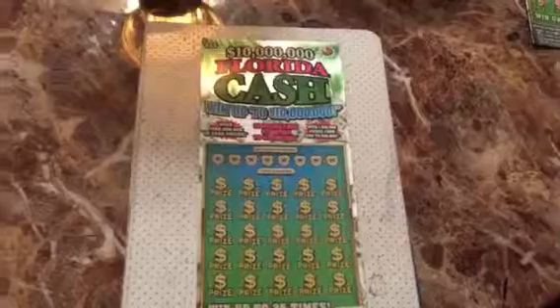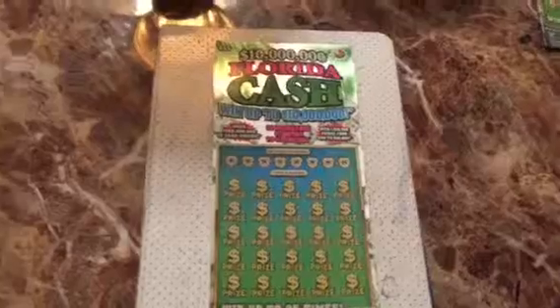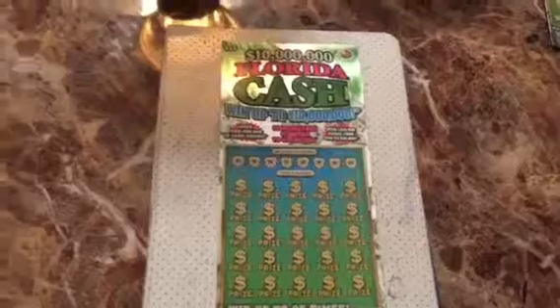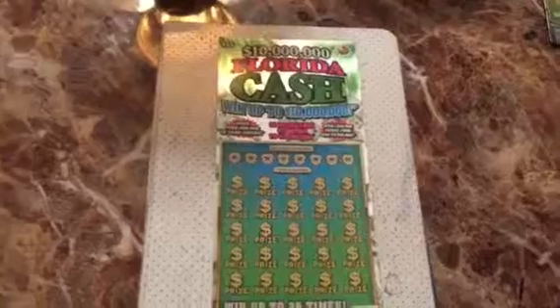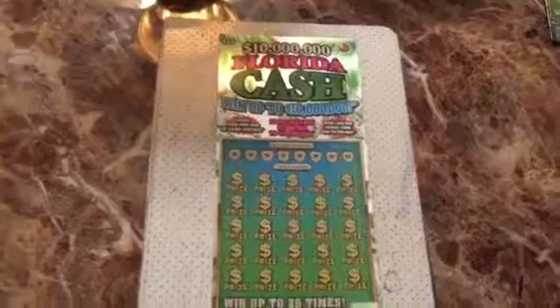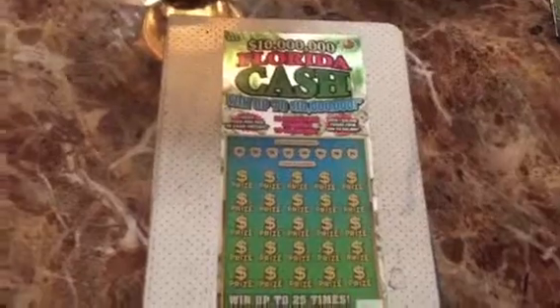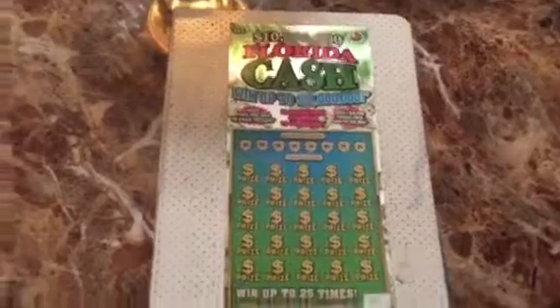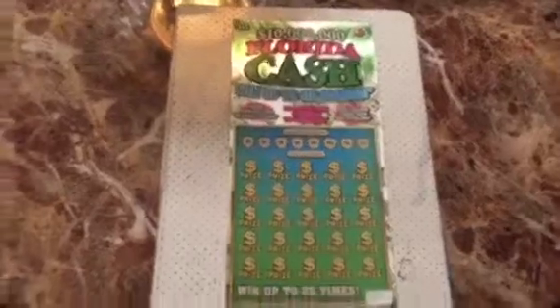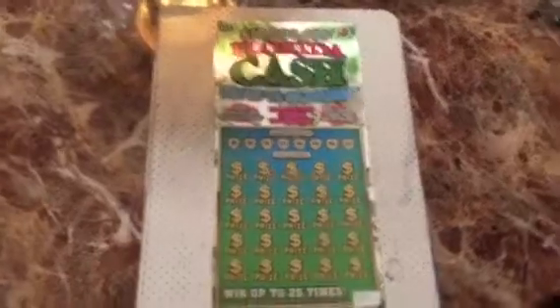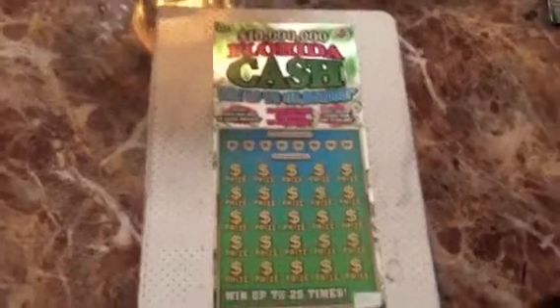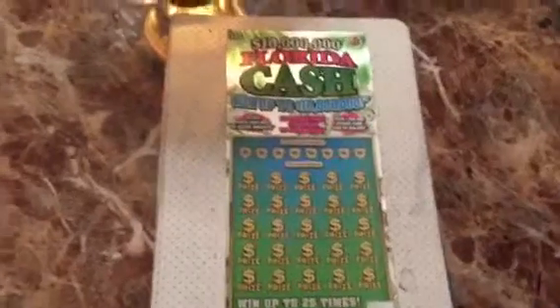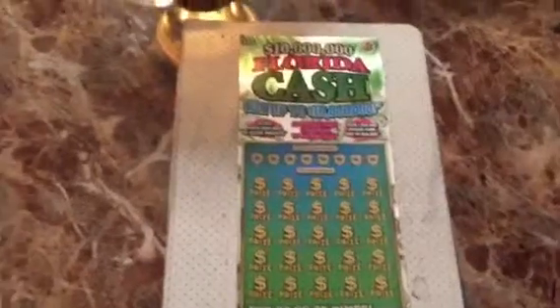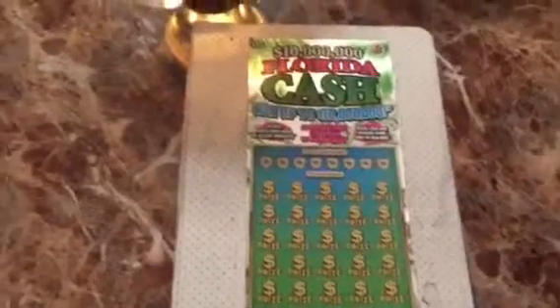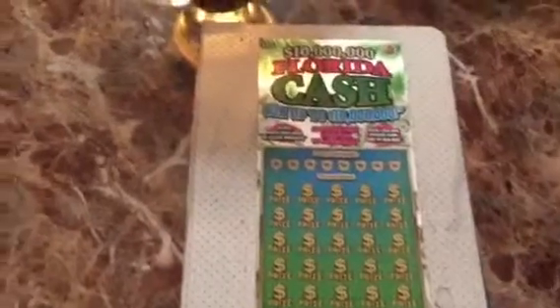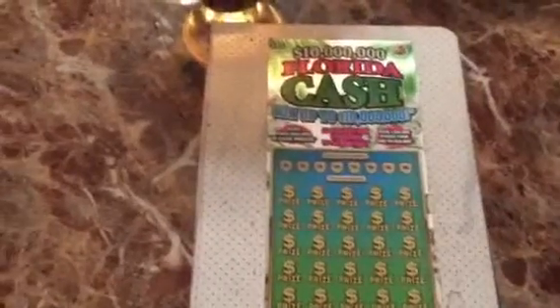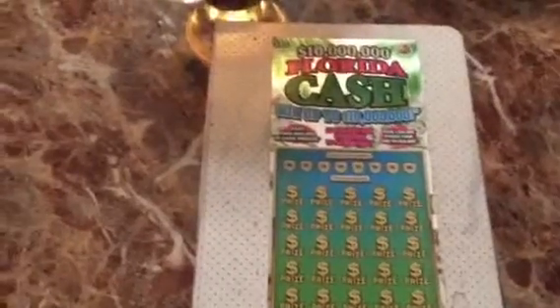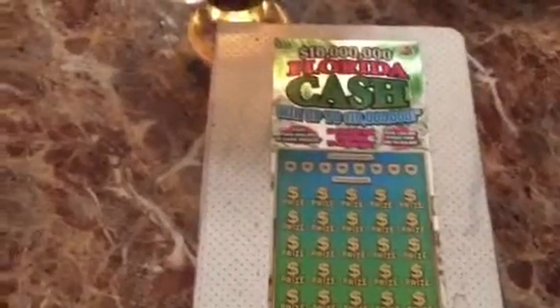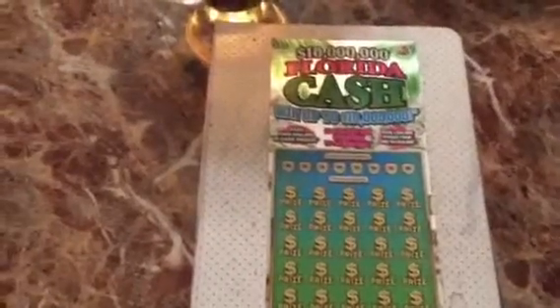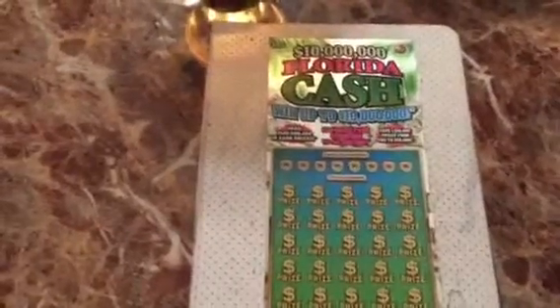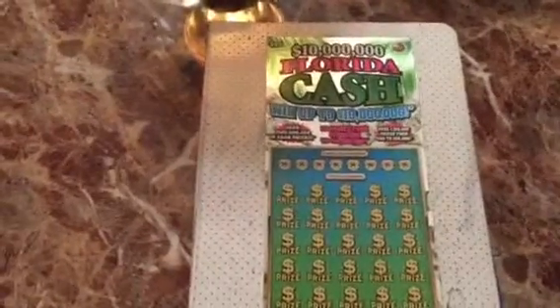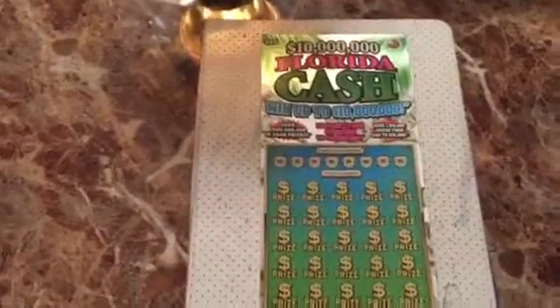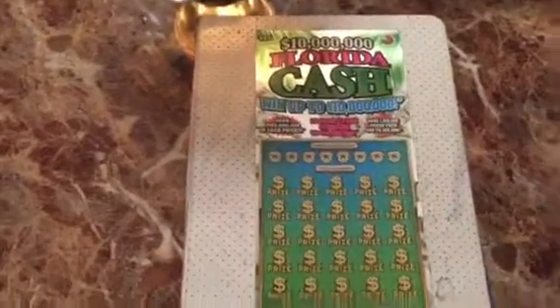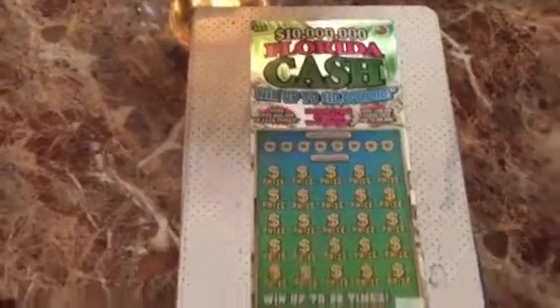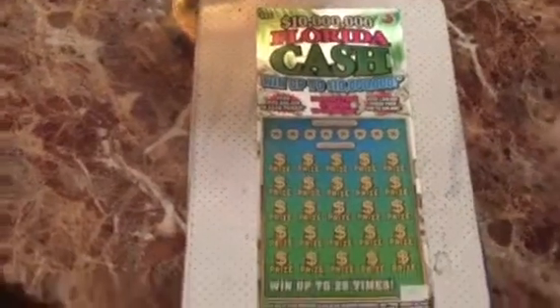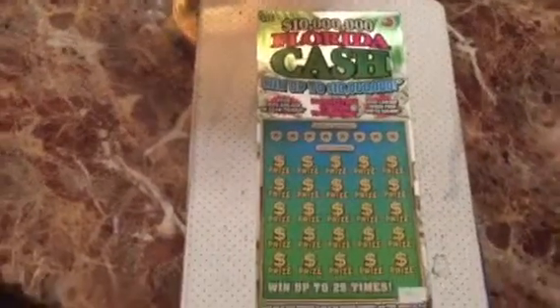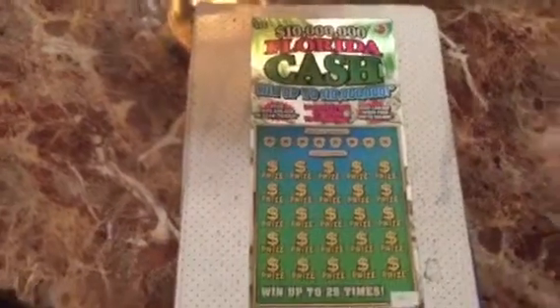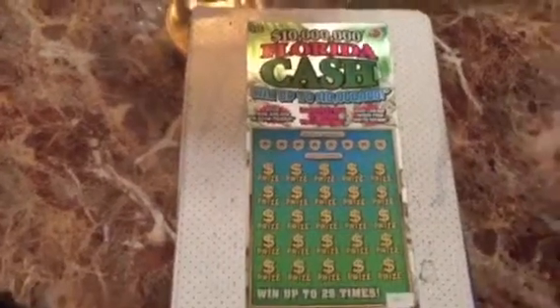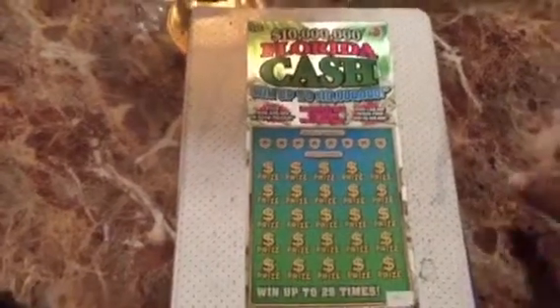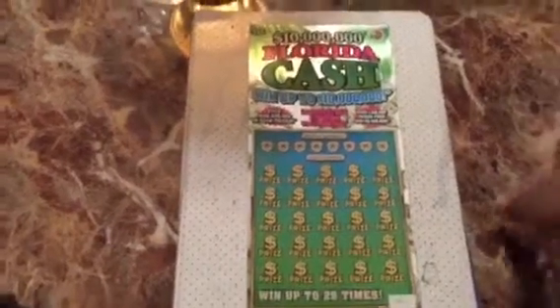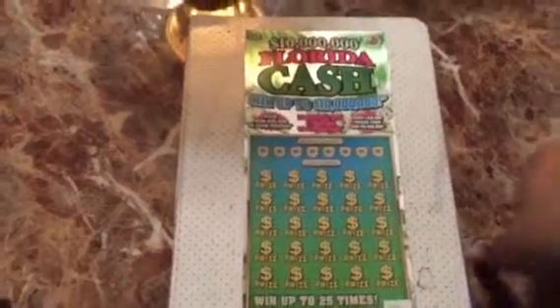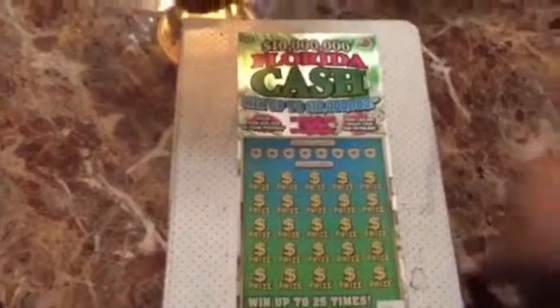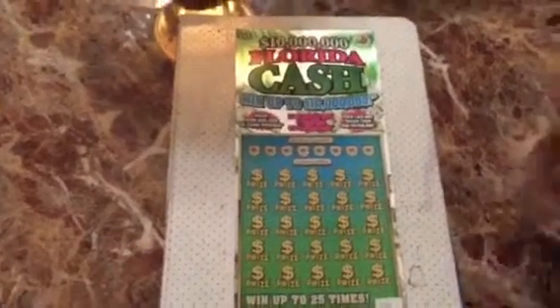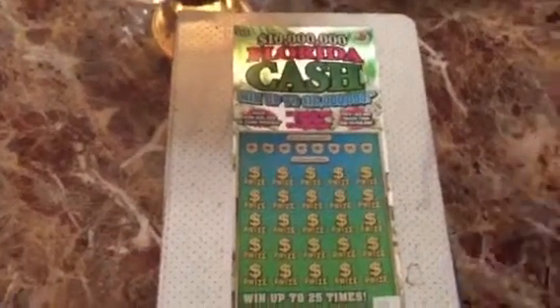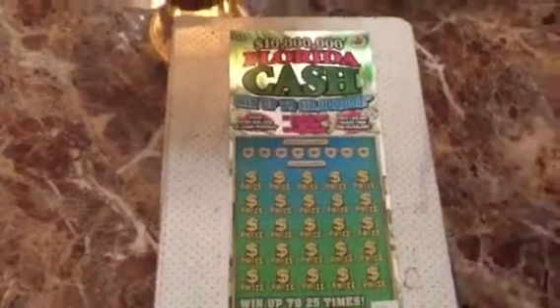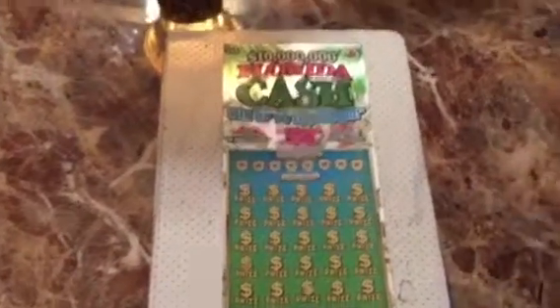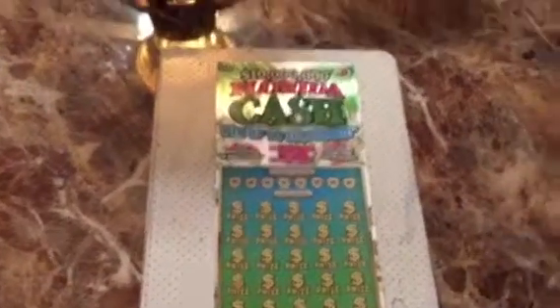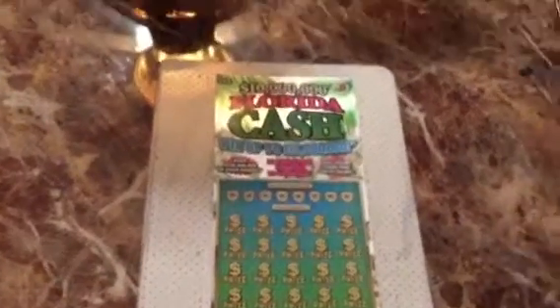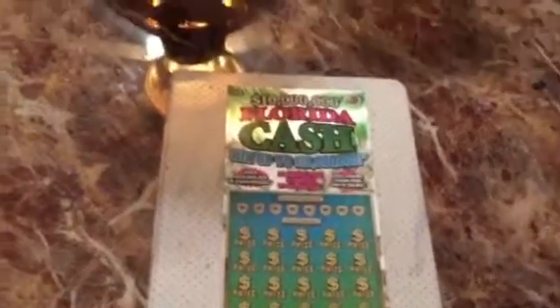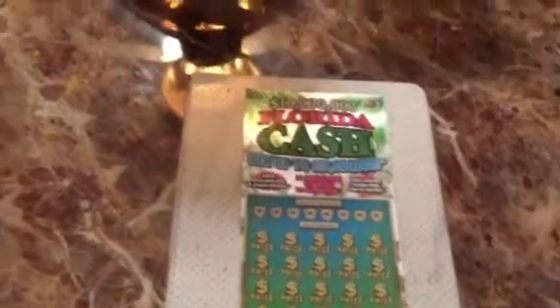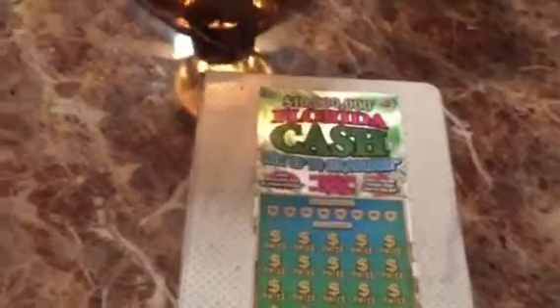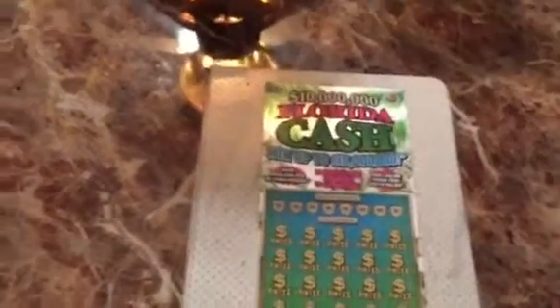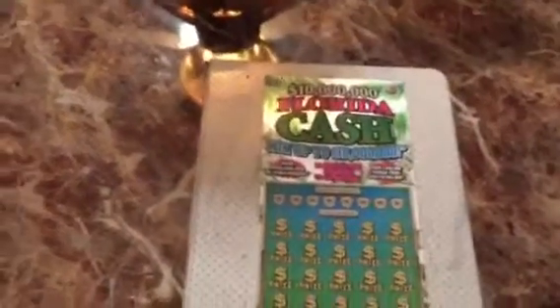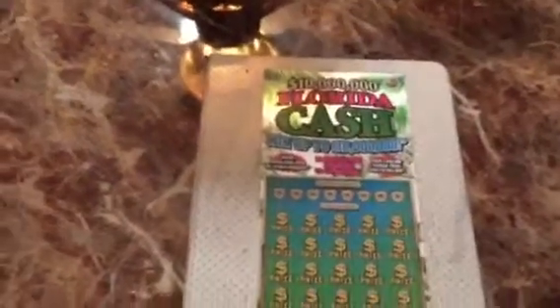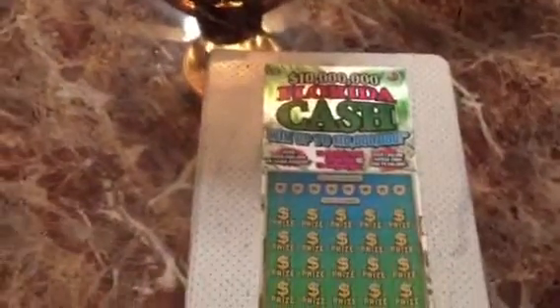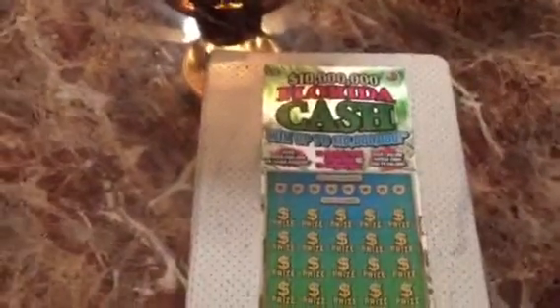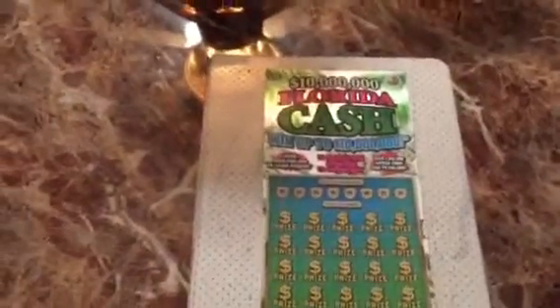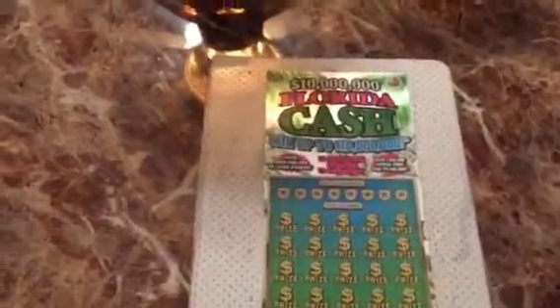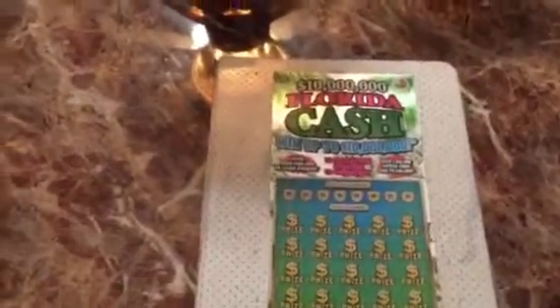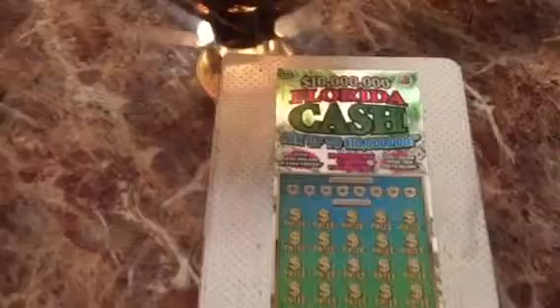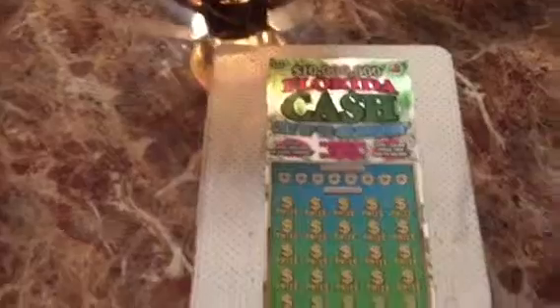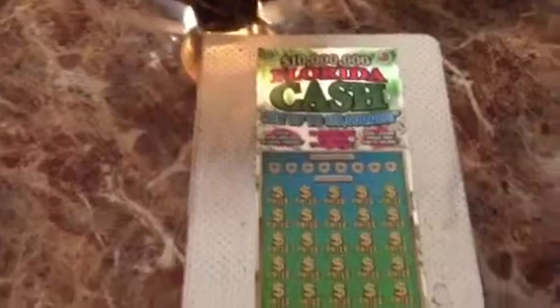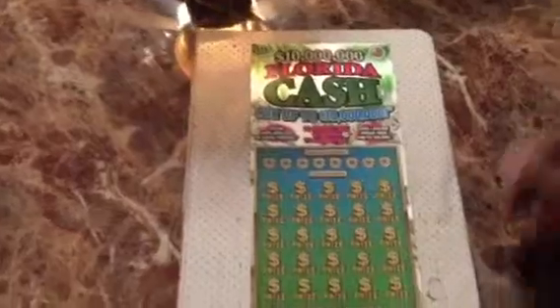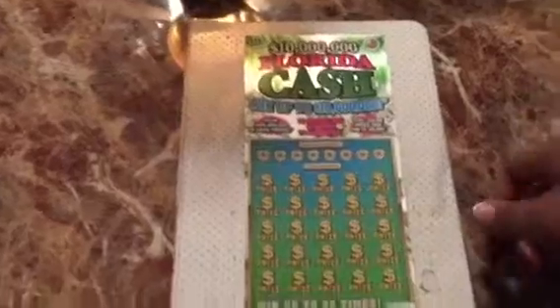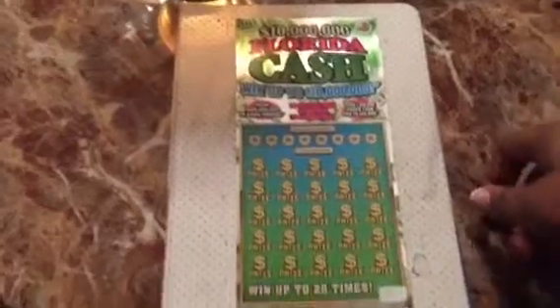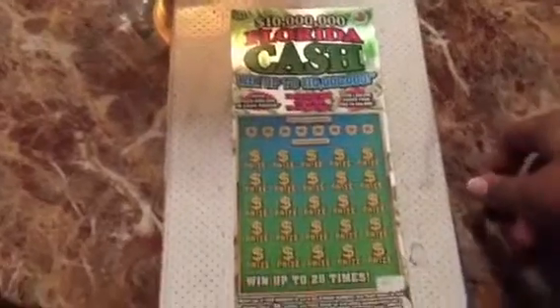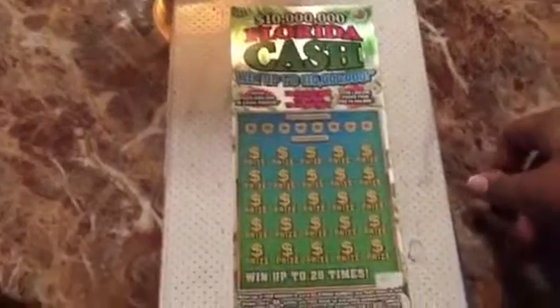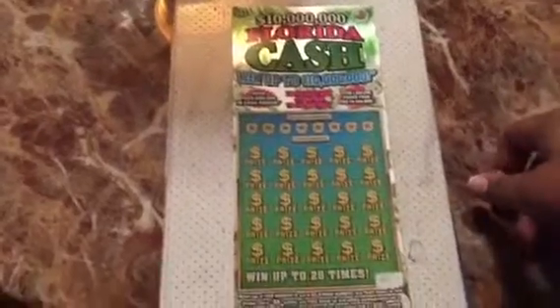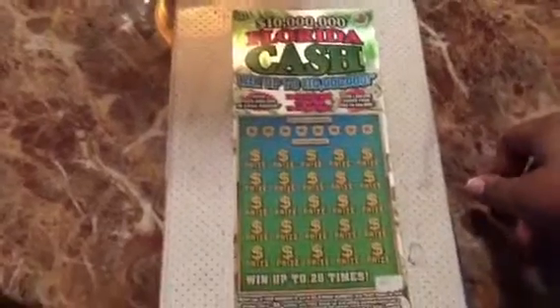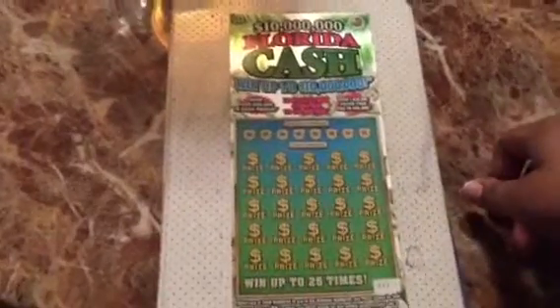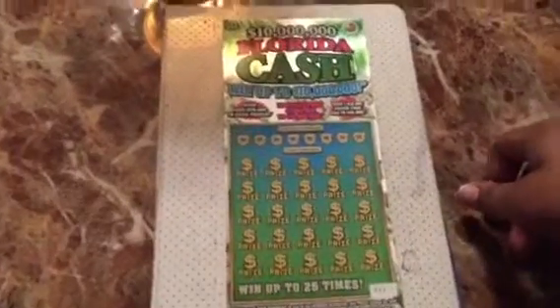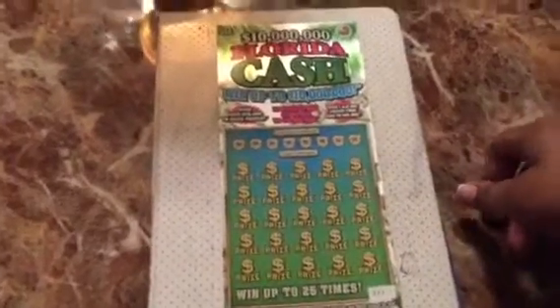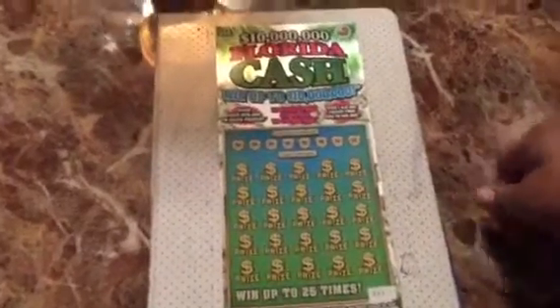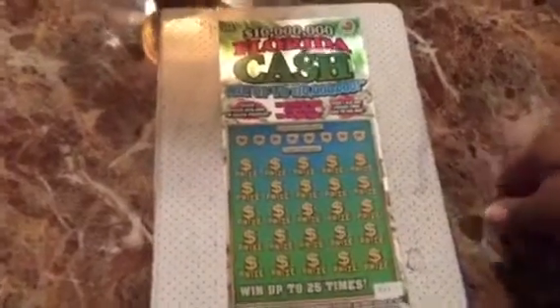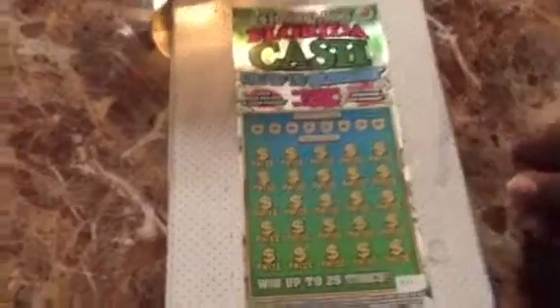Hello guys, I have another ticket here from Florida Lottery — a $25 Florida Cash, but just a $10 million game. I have ticket number 31.